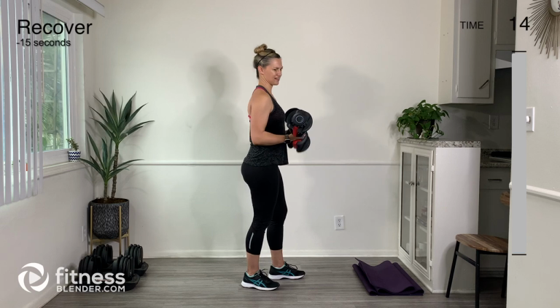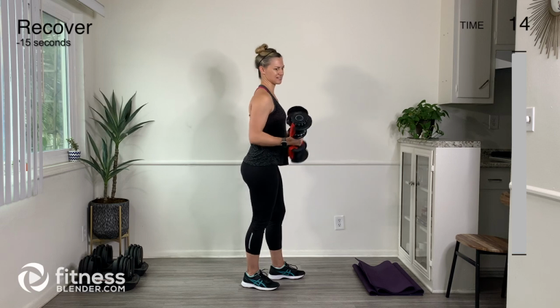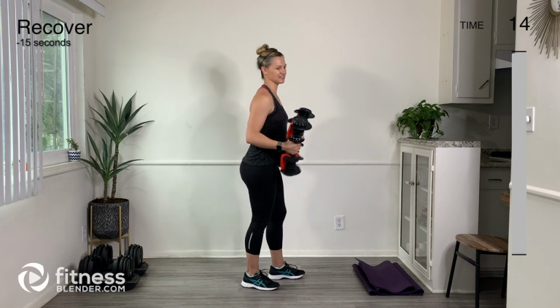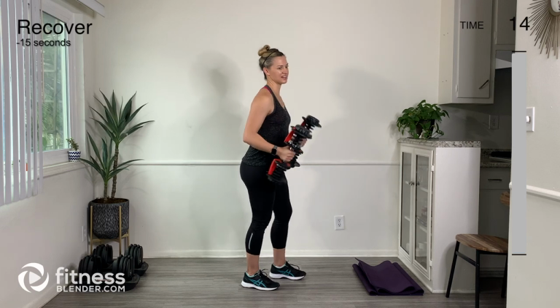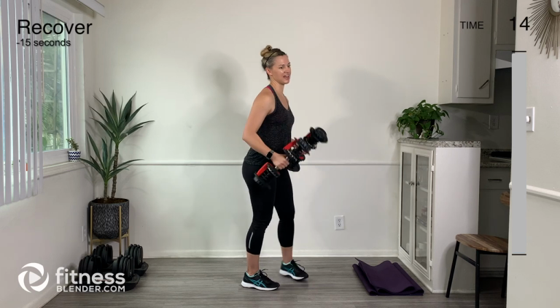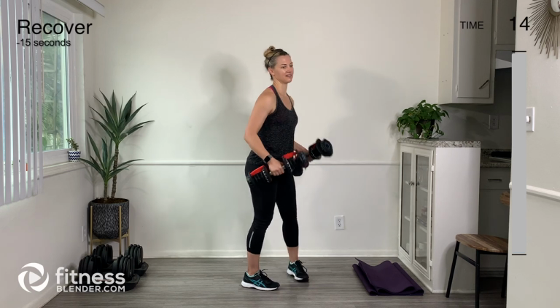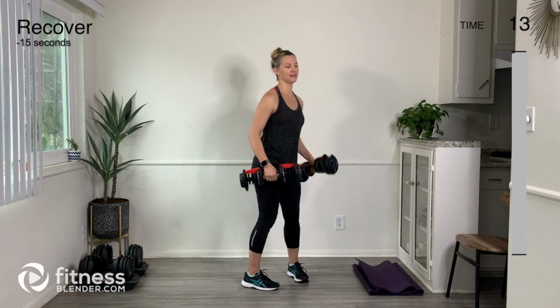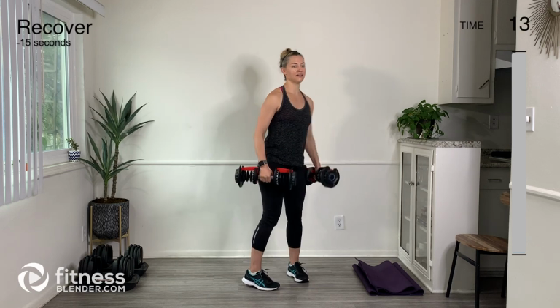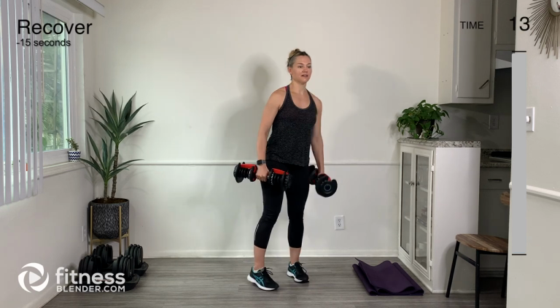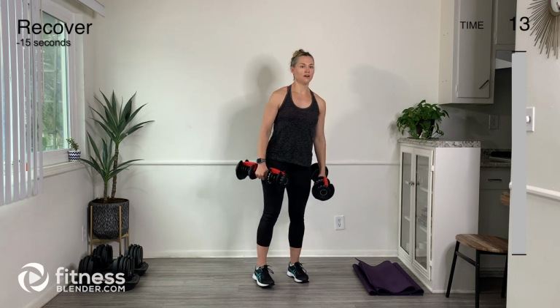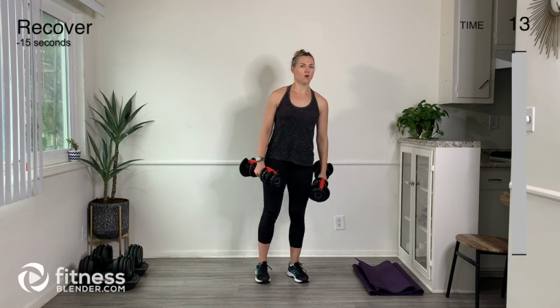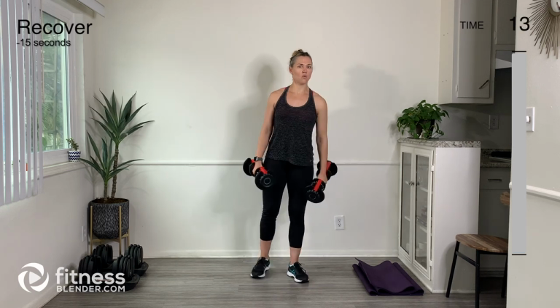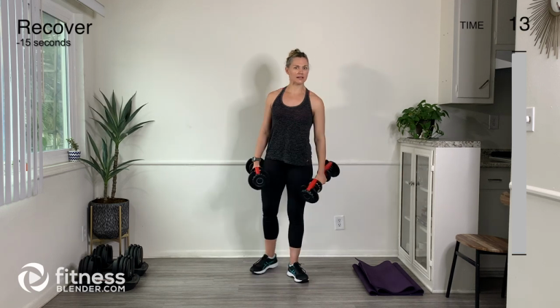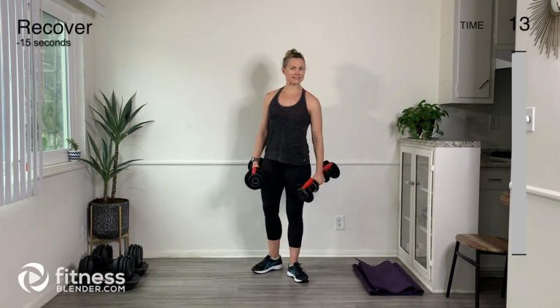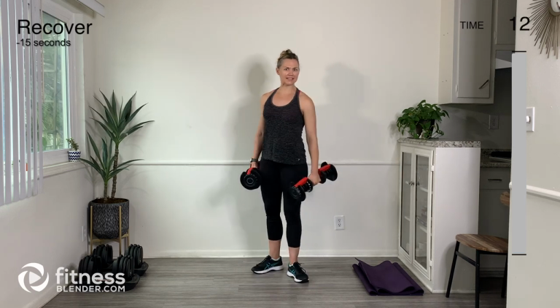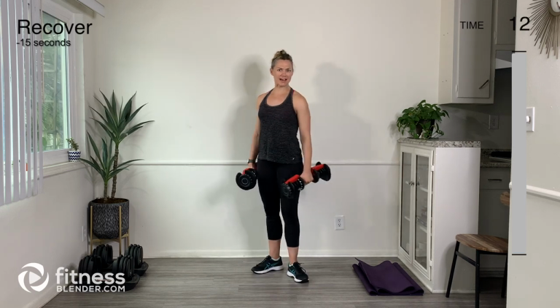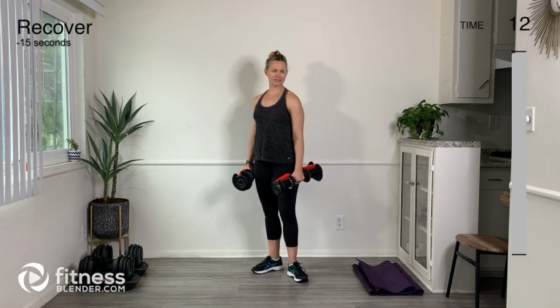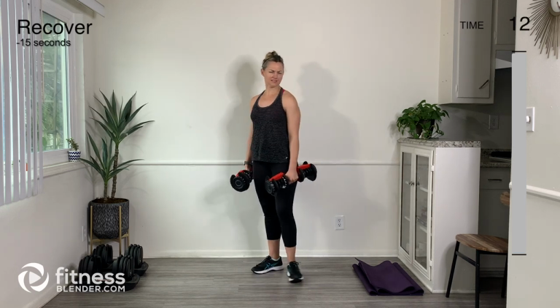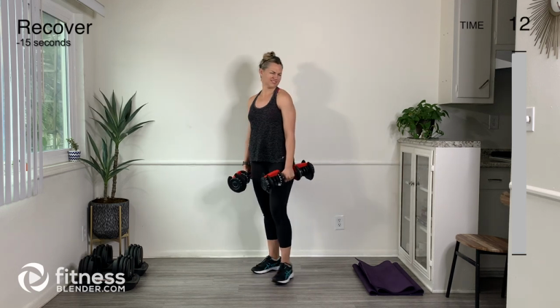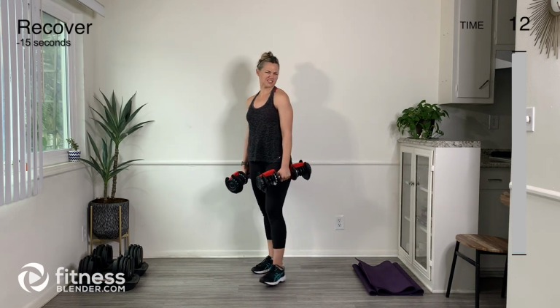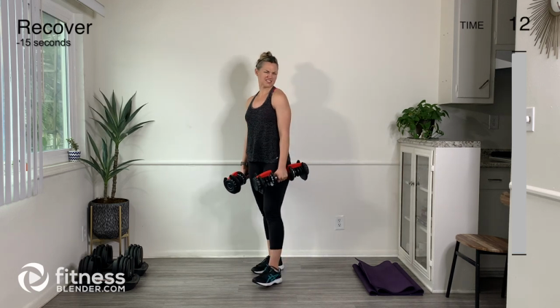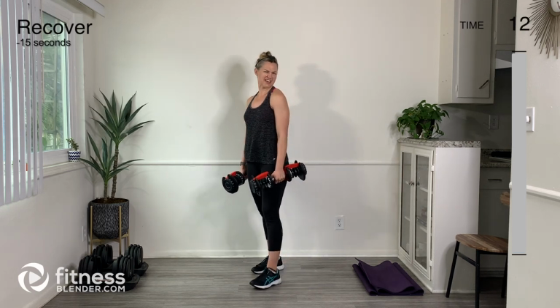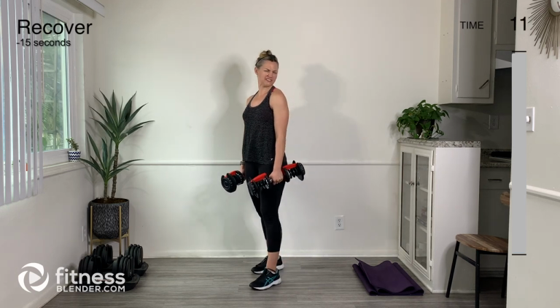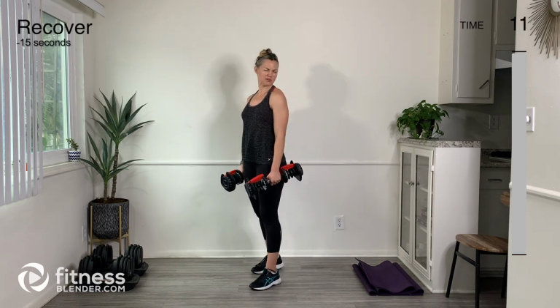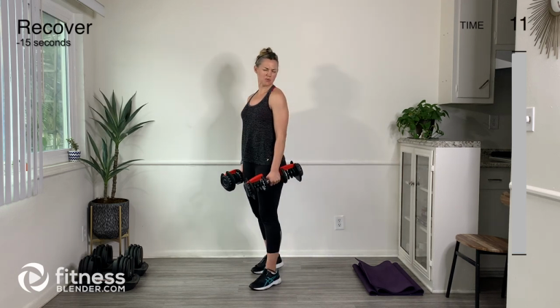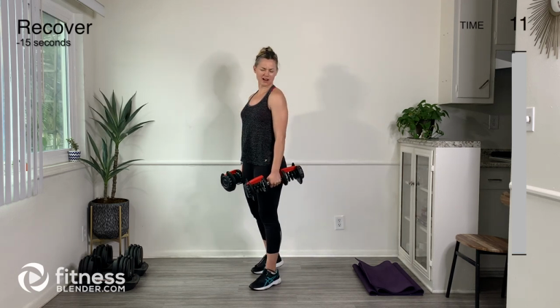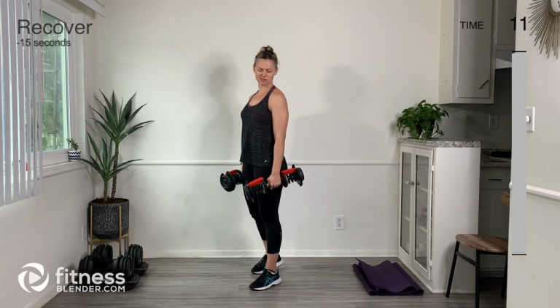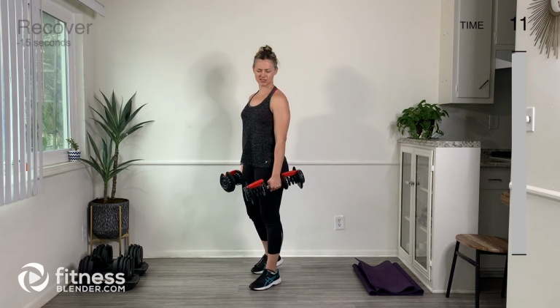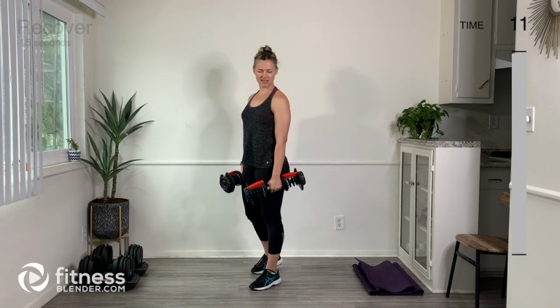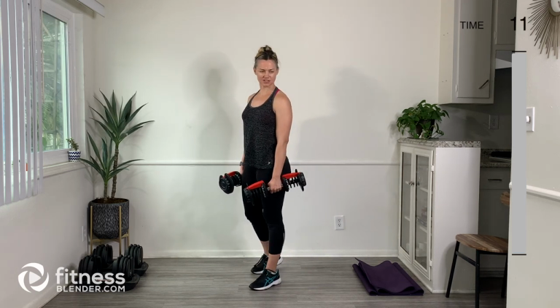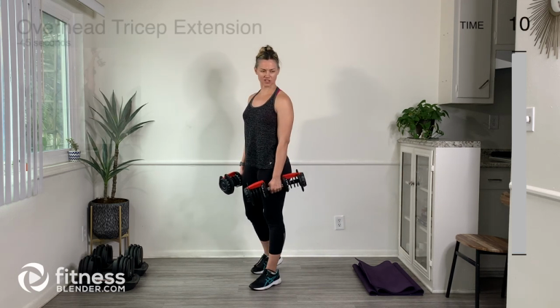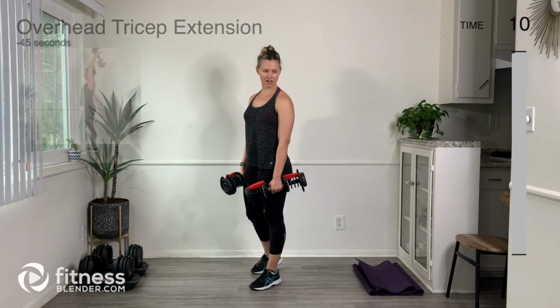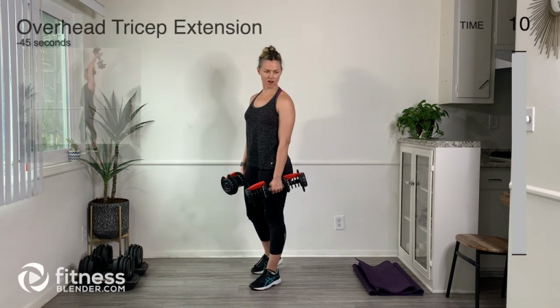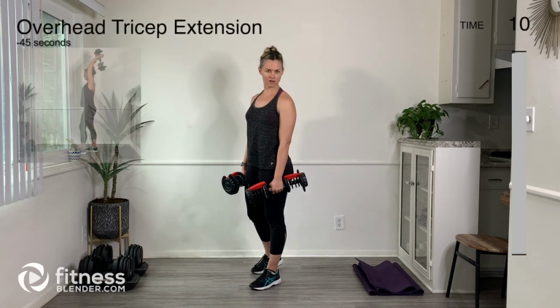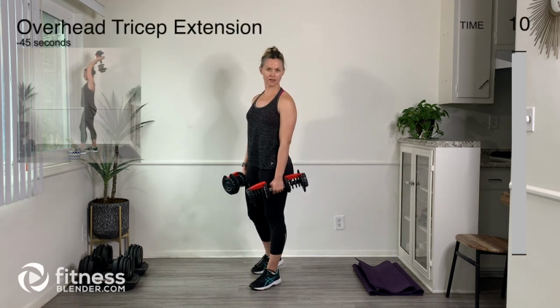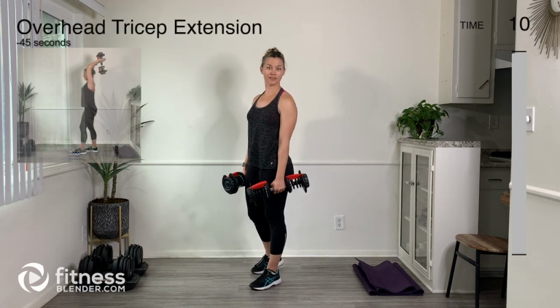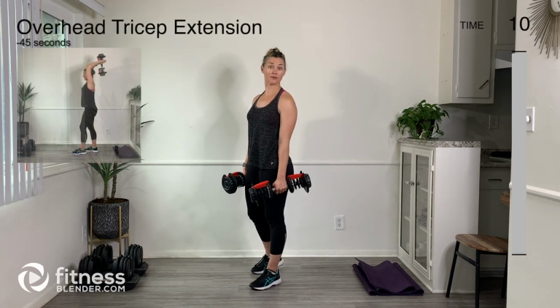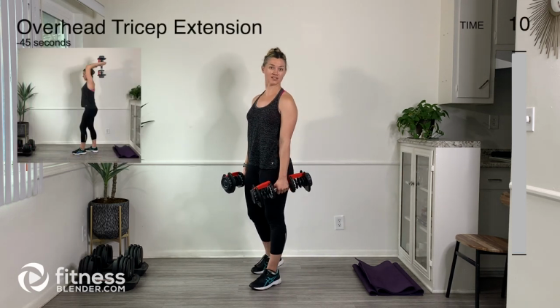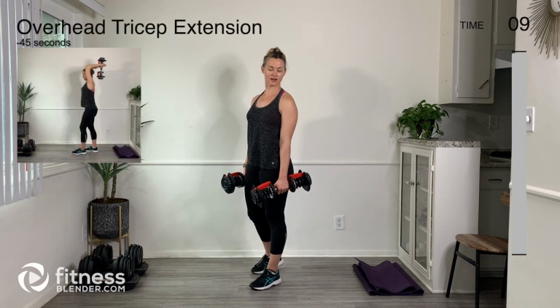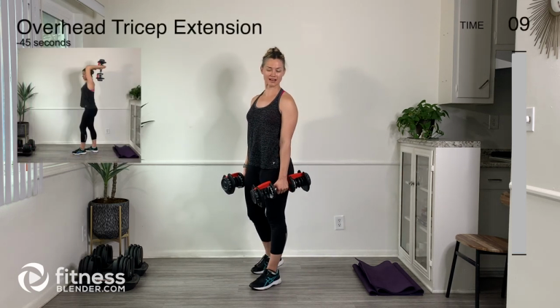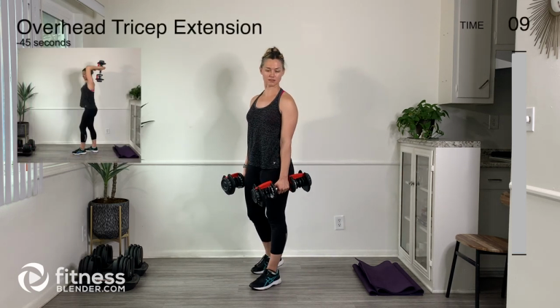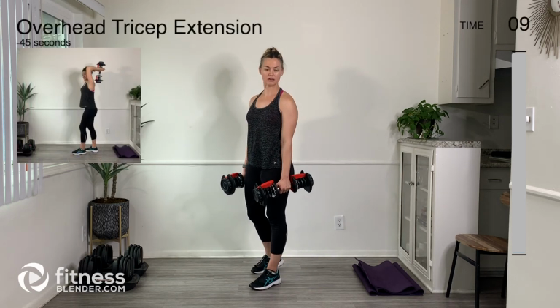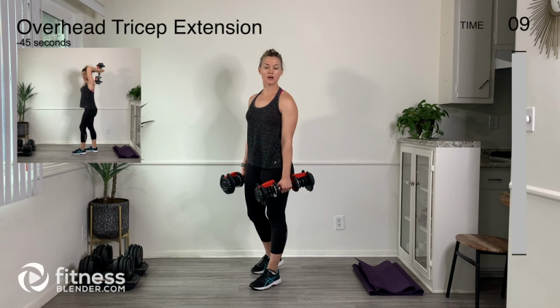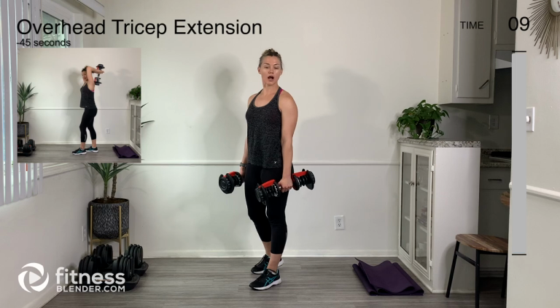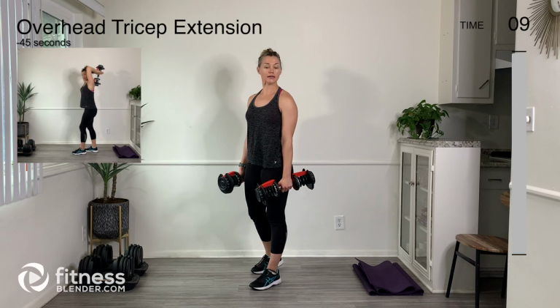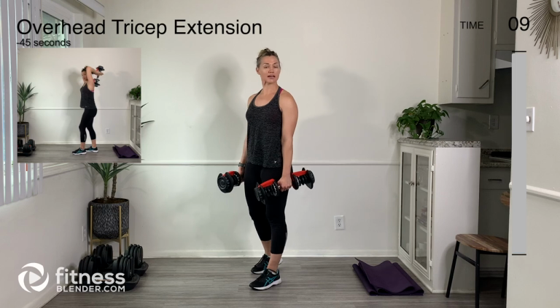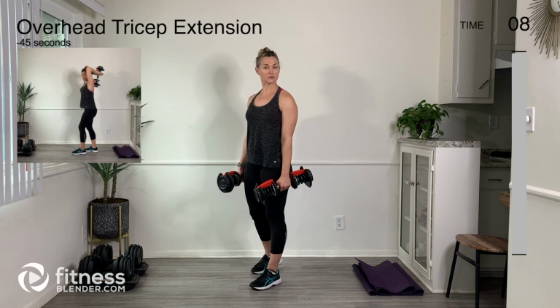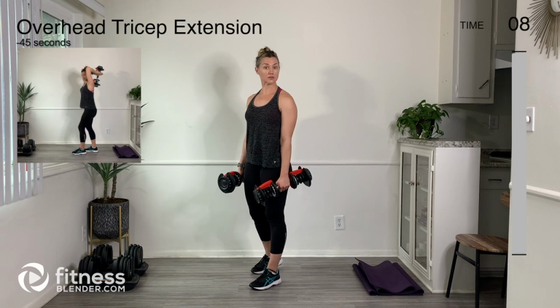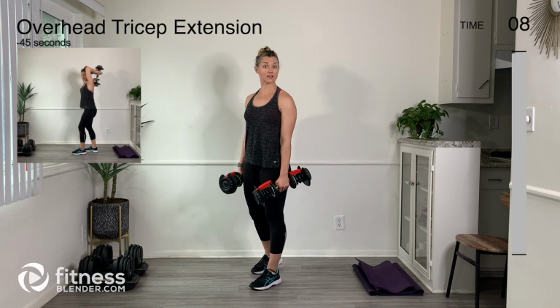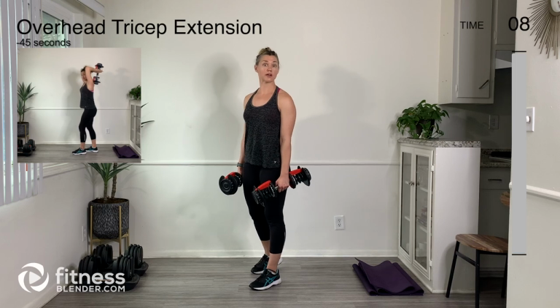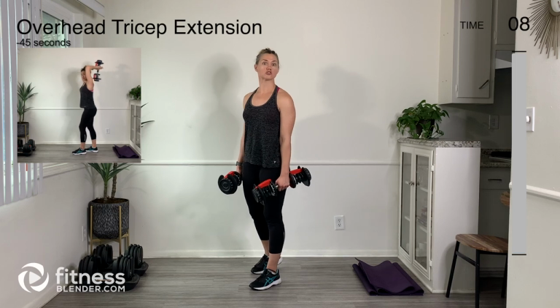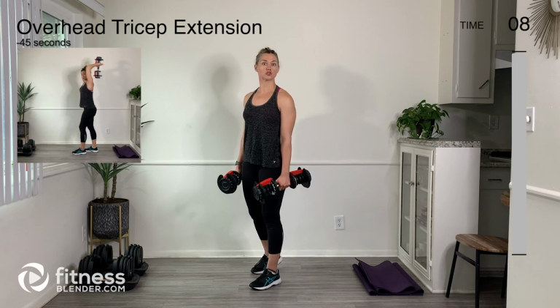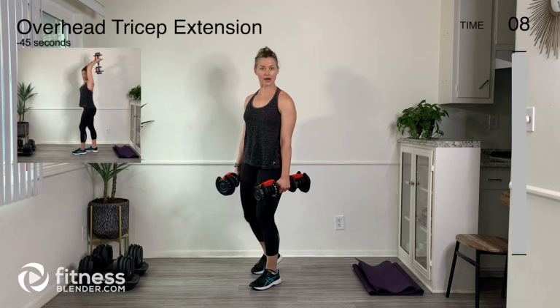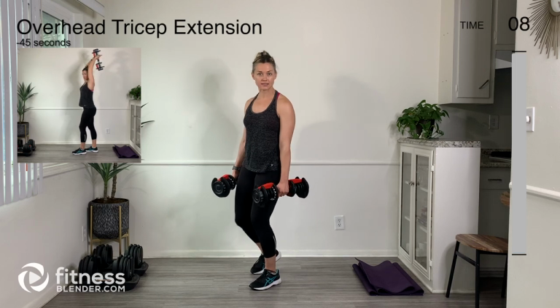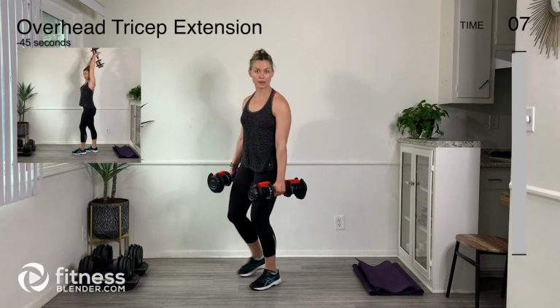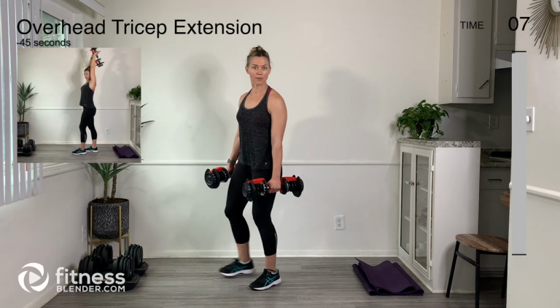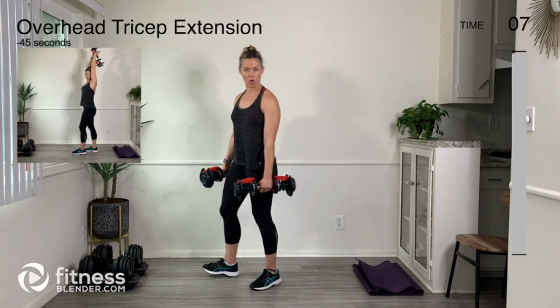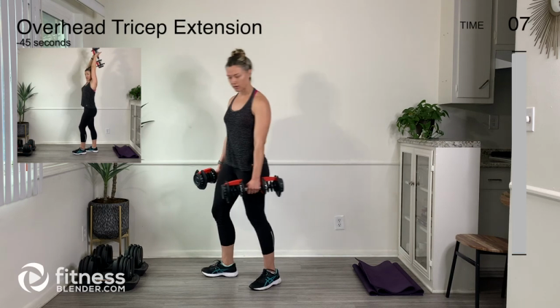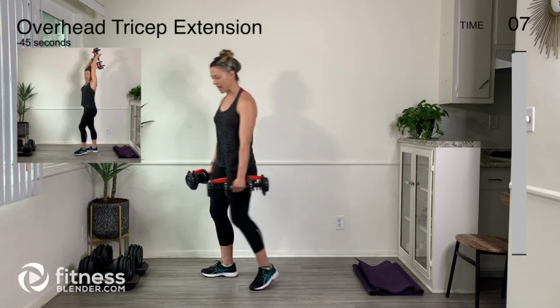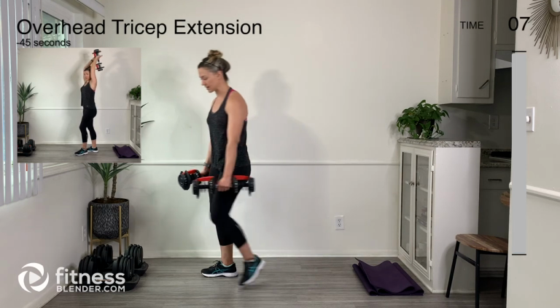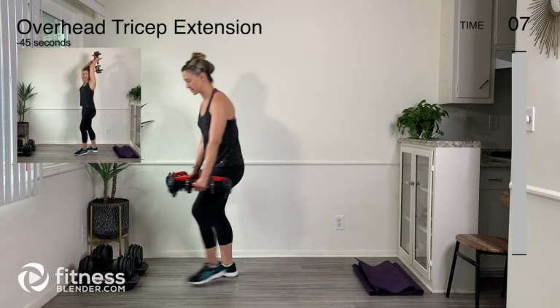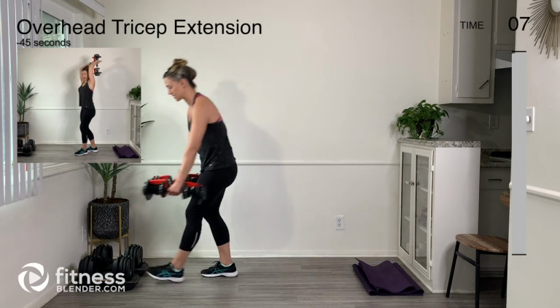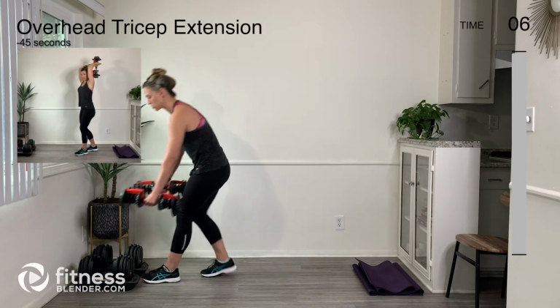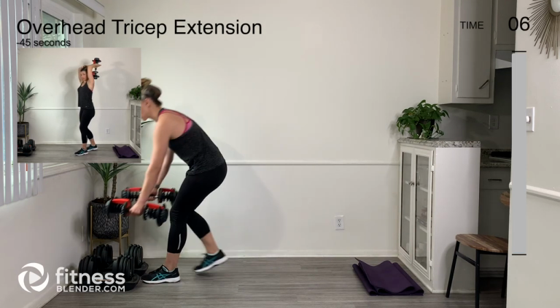Excellent — one down, just a handful more exercises to go. That was sarcasm. Next one is going to be our tricep overhead extension.